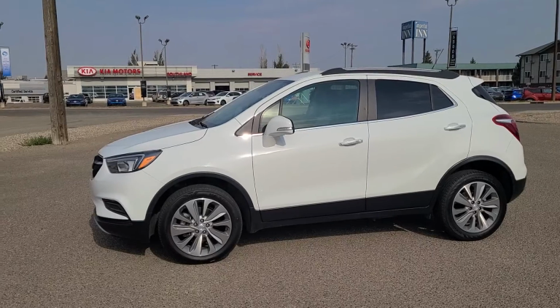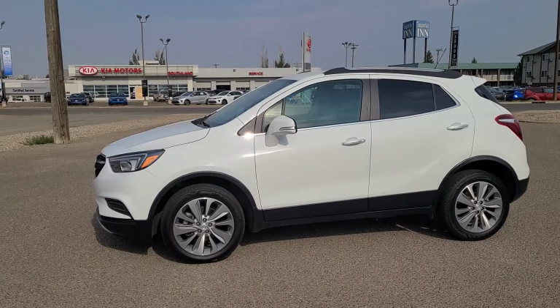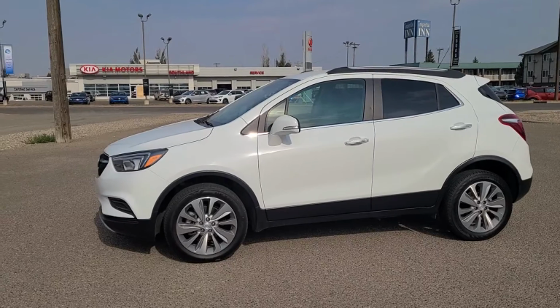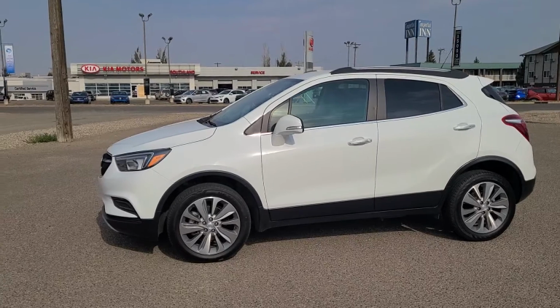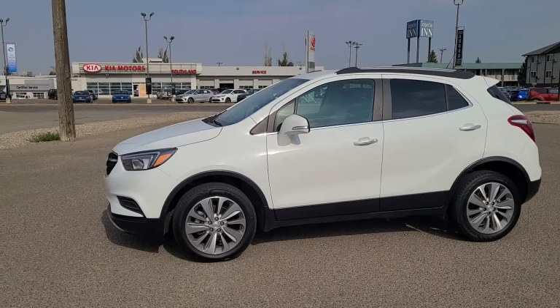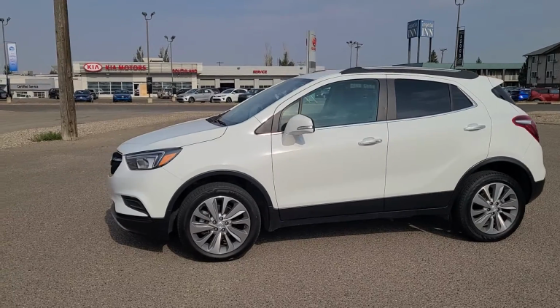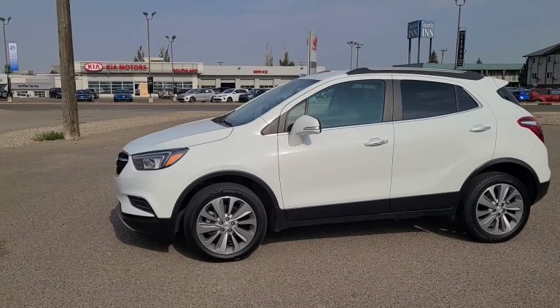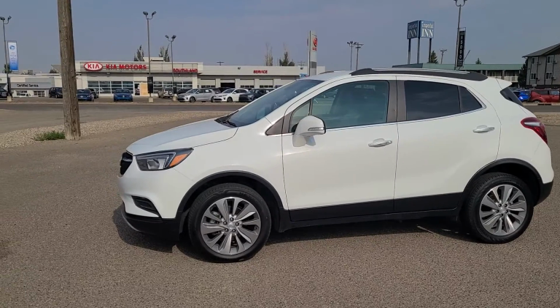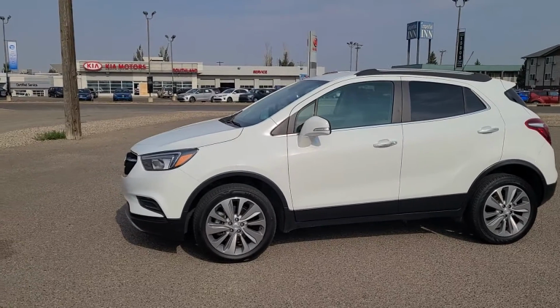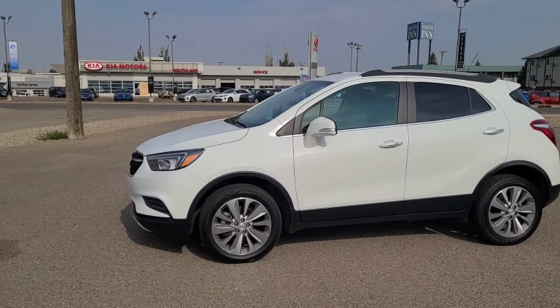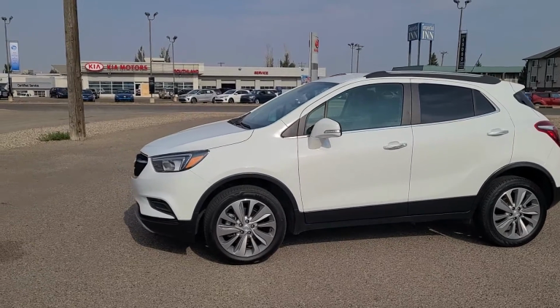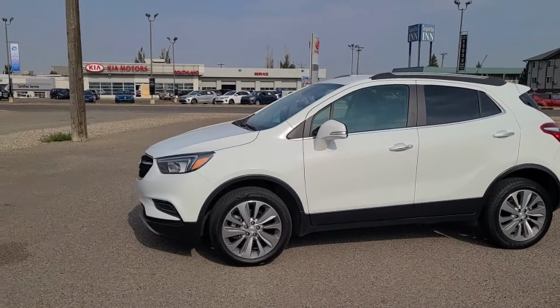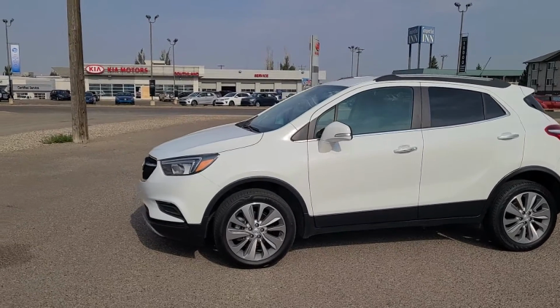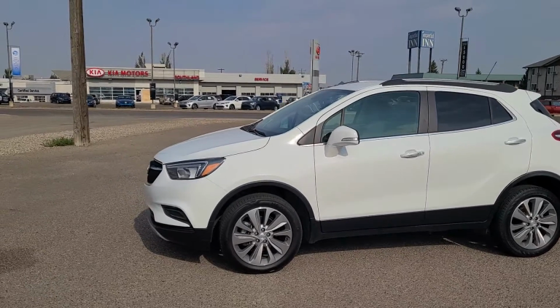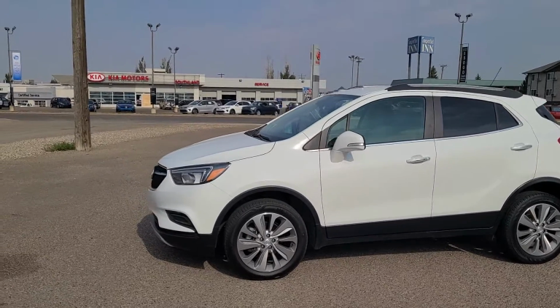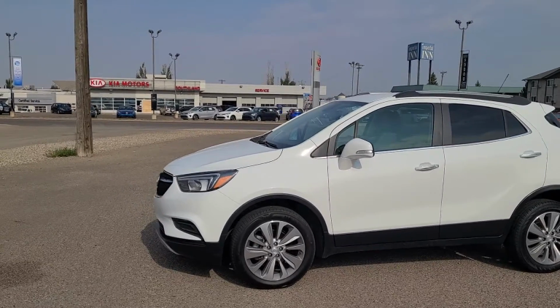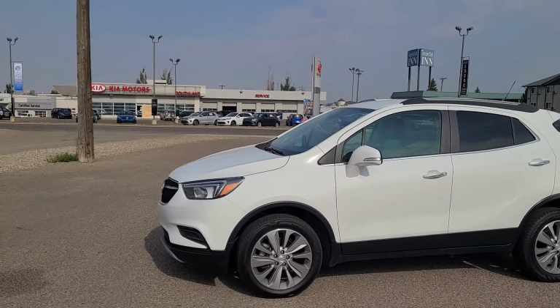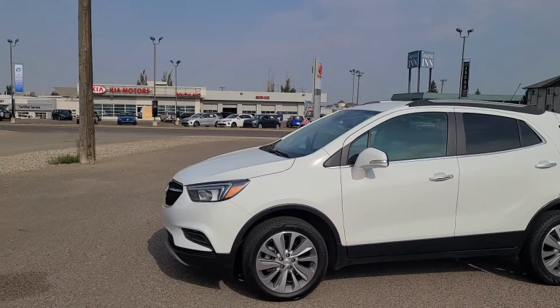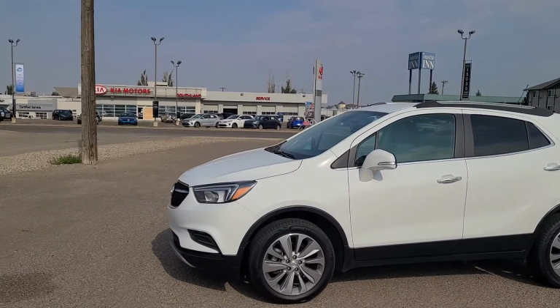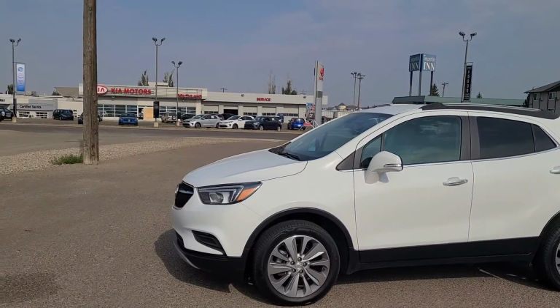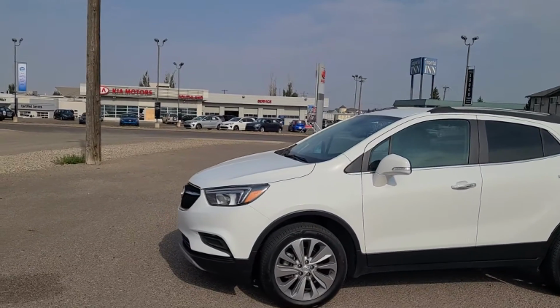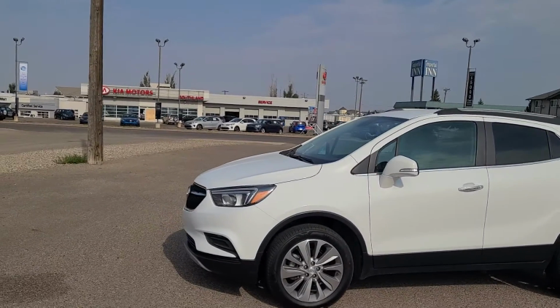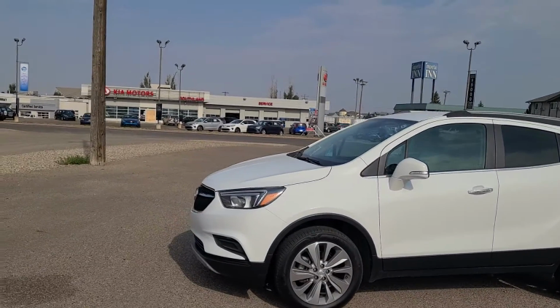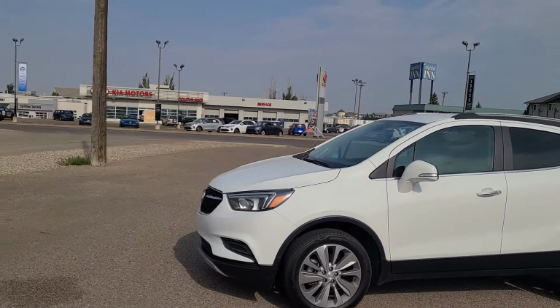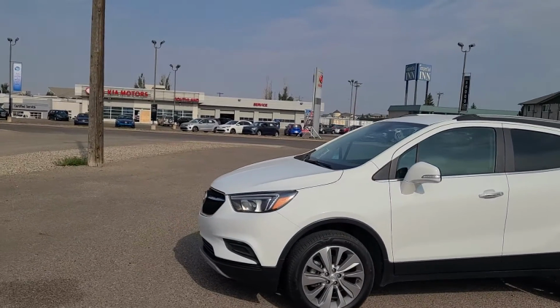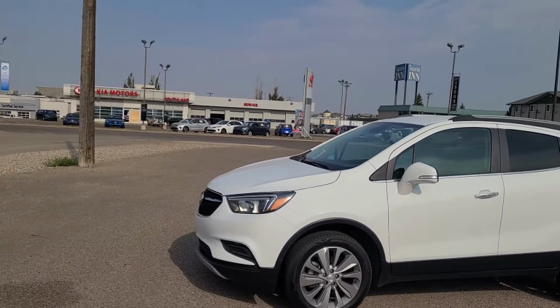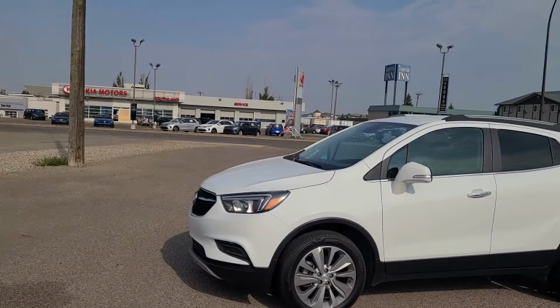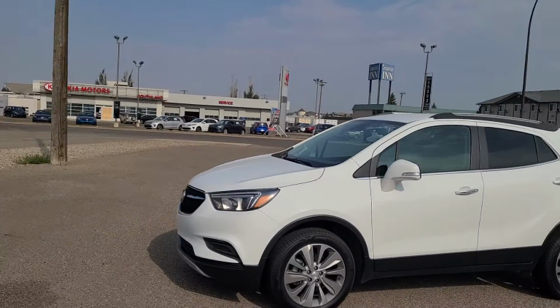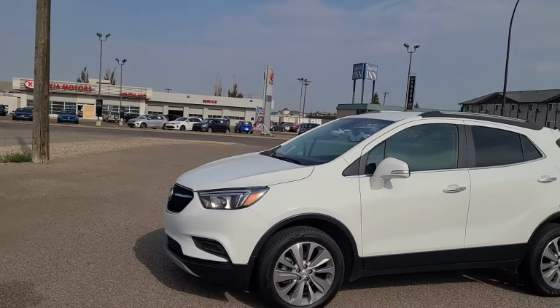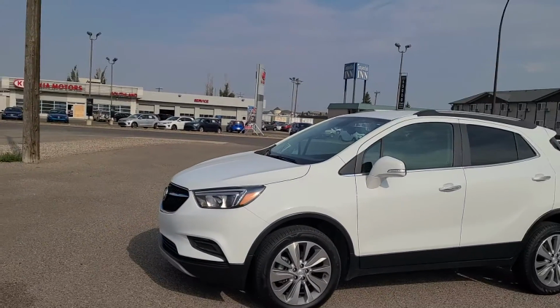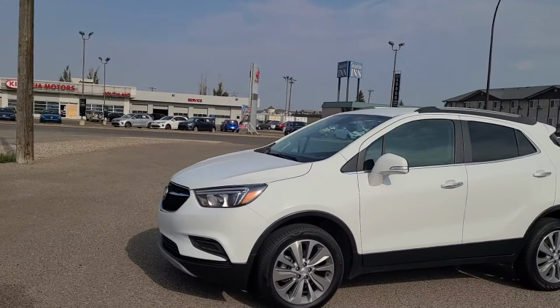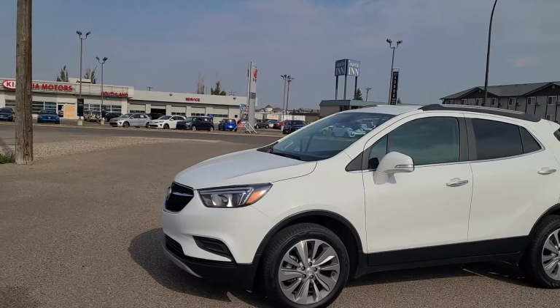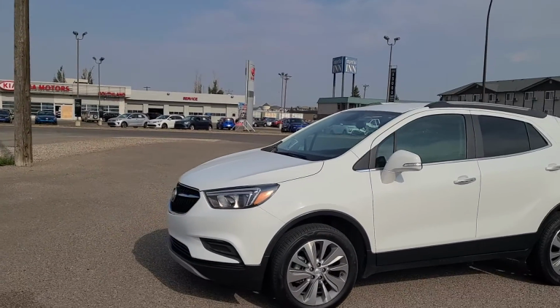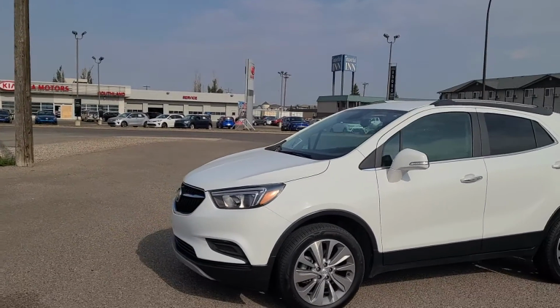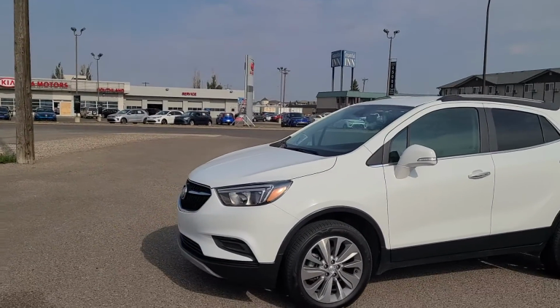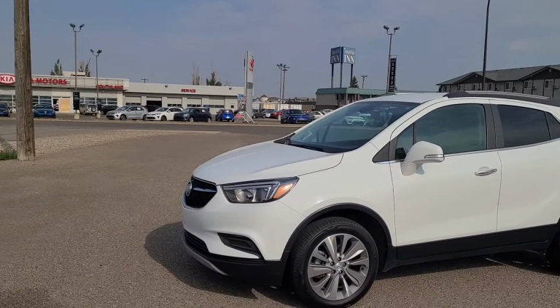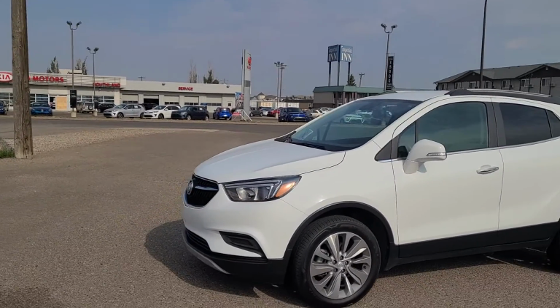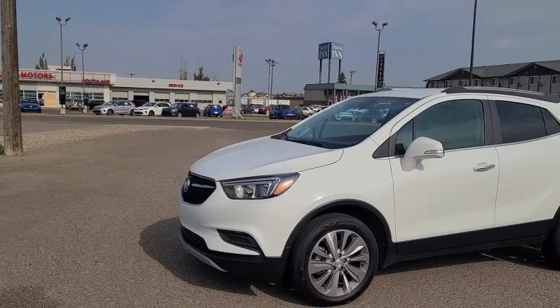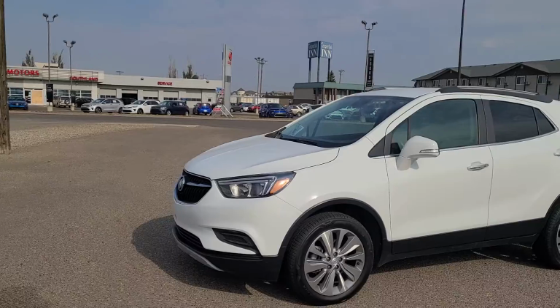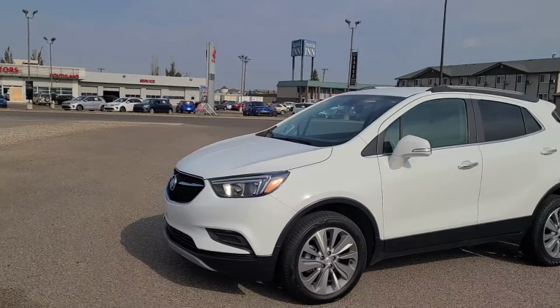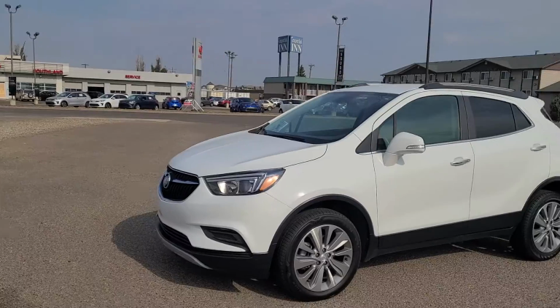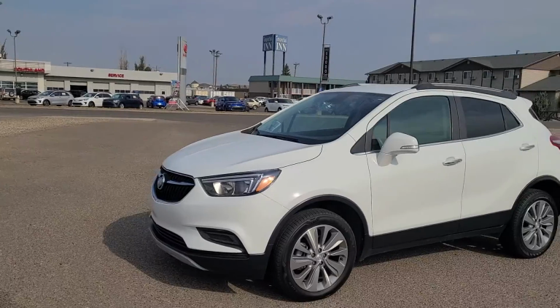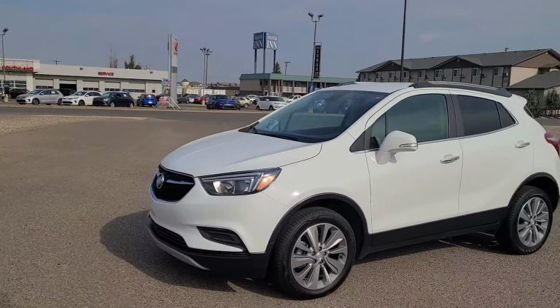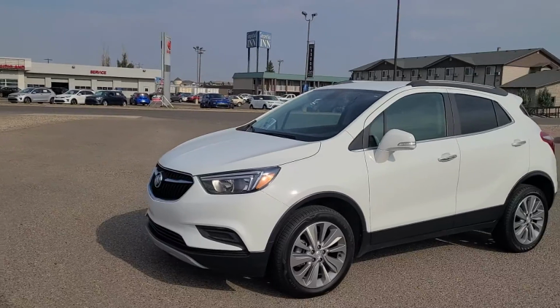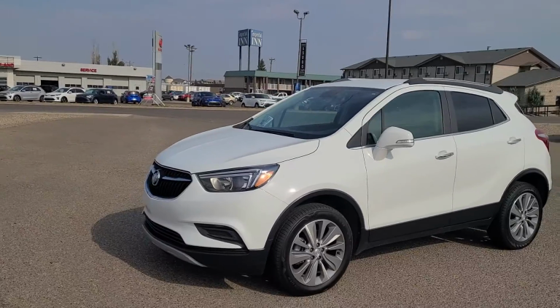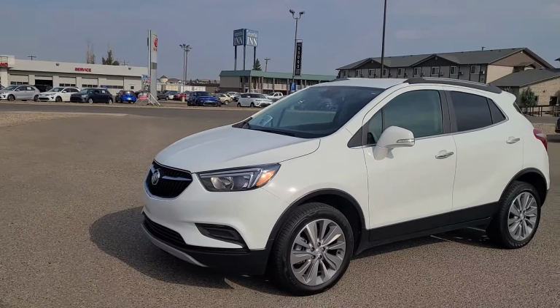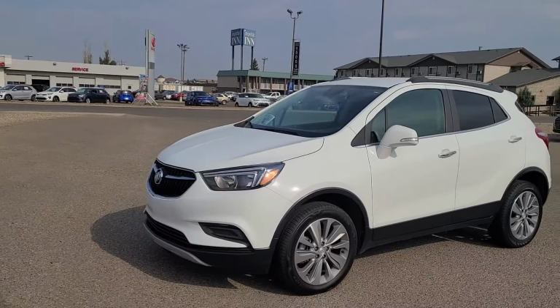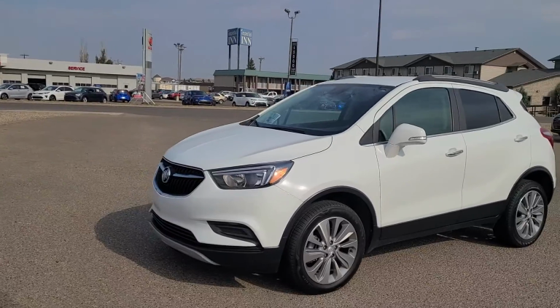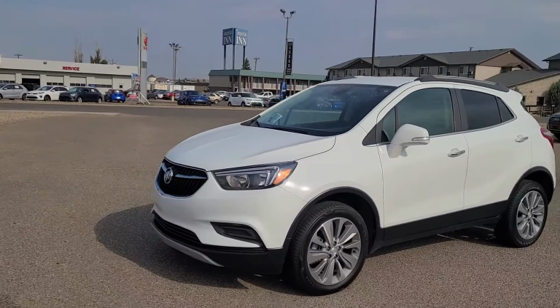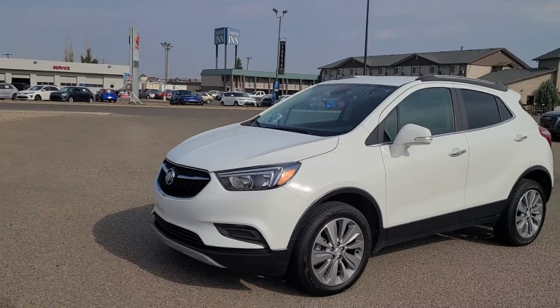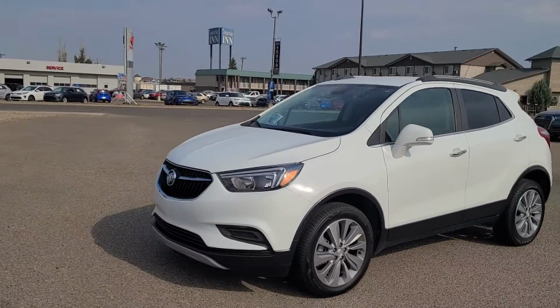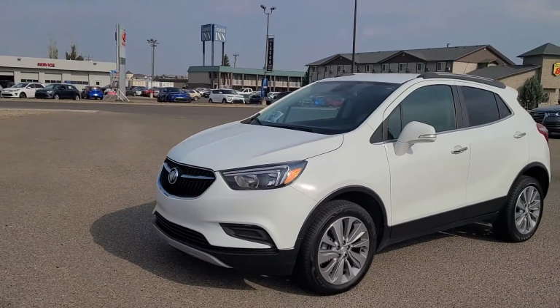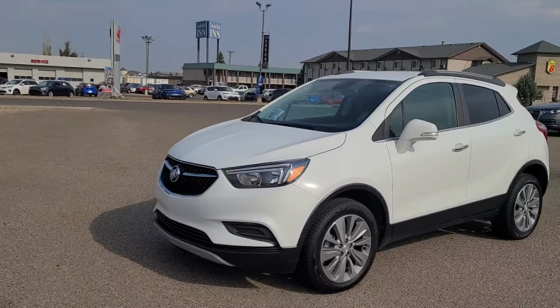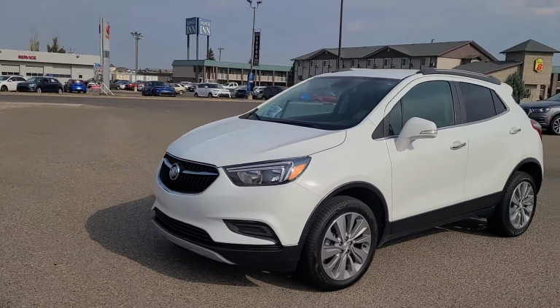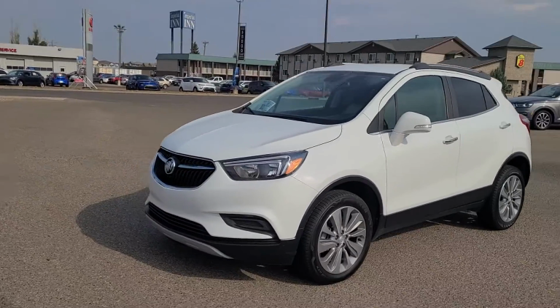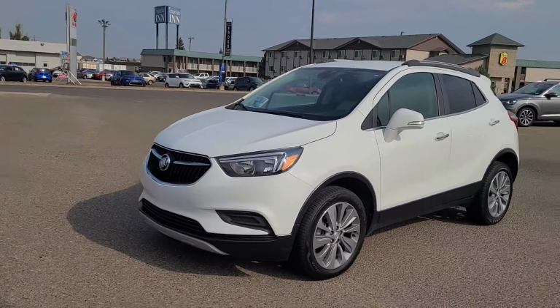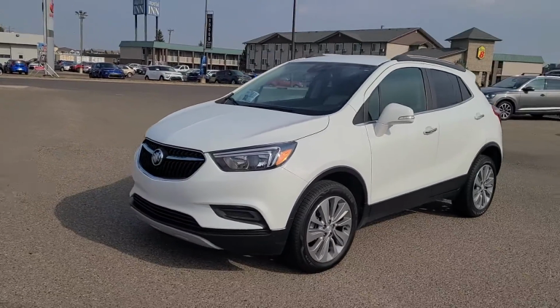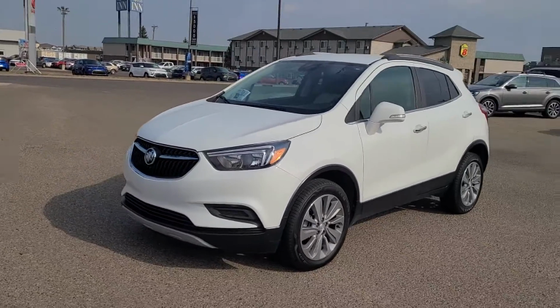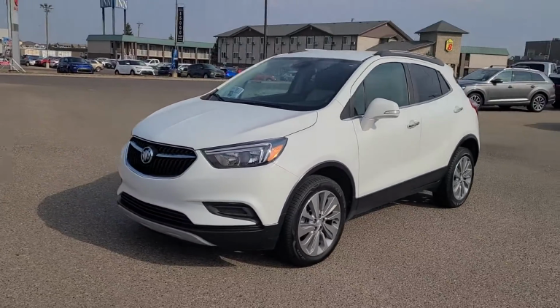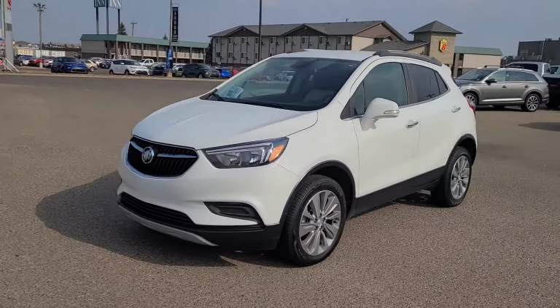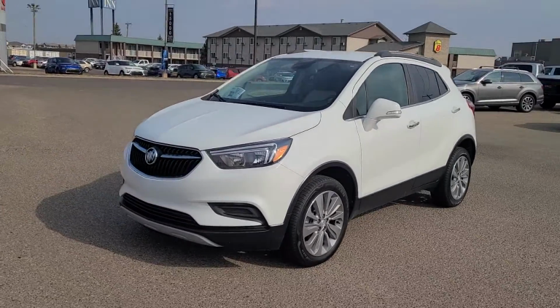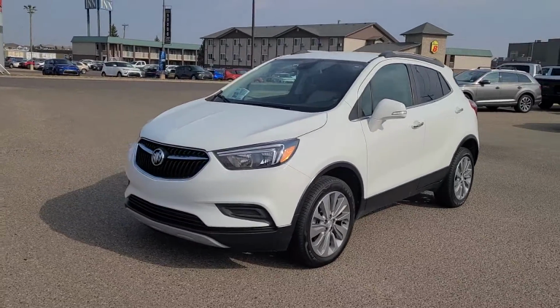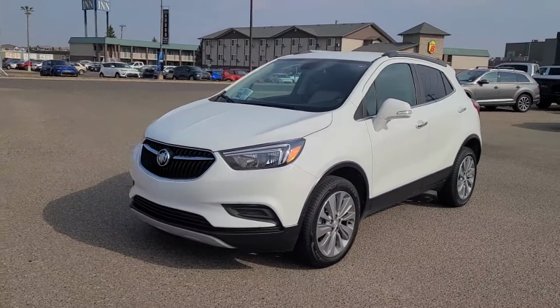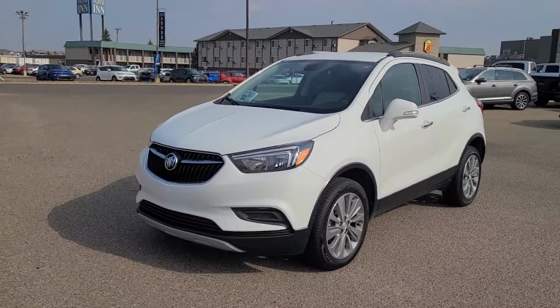Hey everybody, Curtis Wells with Southland Kia here on TransCanada Way, home of the Lifetime Engine Warranty on Select Models.